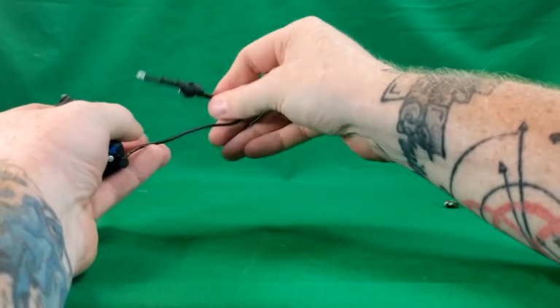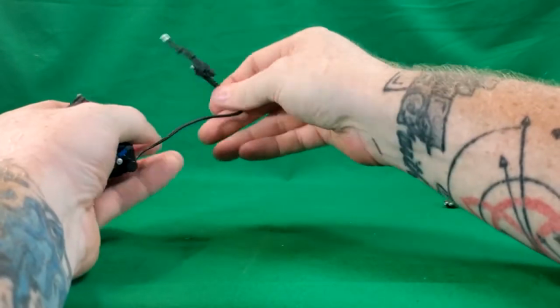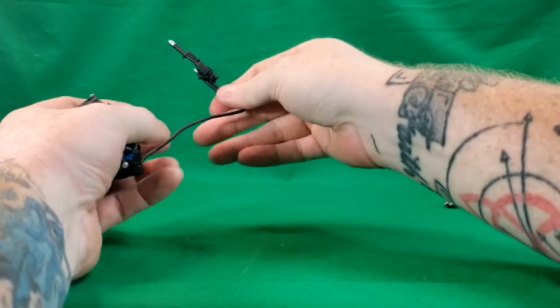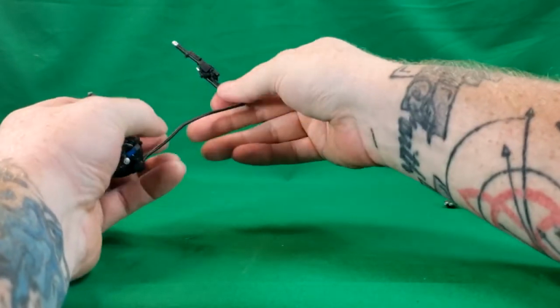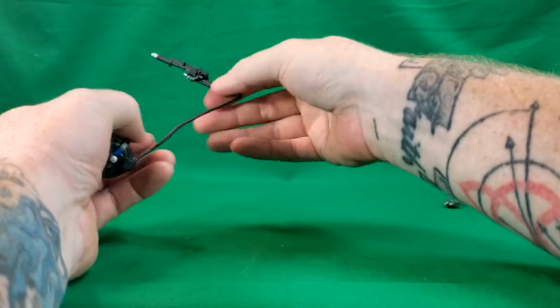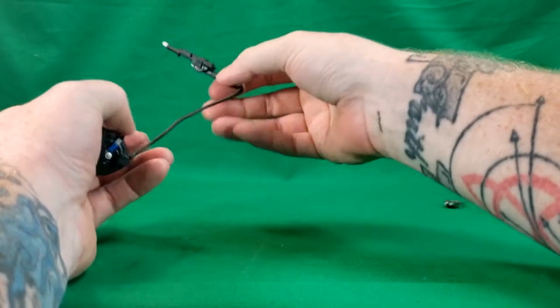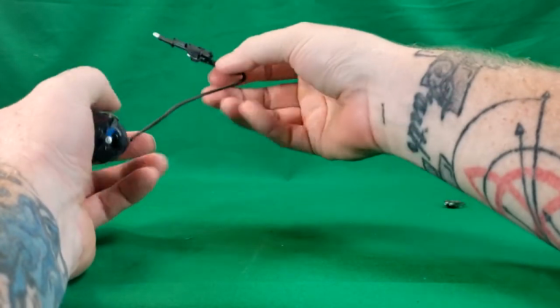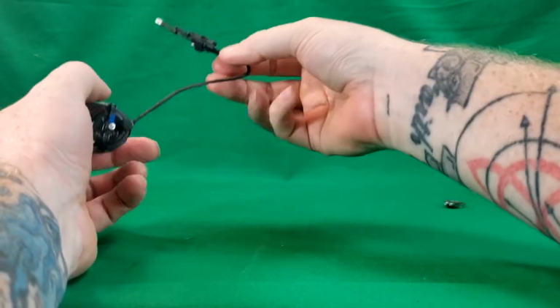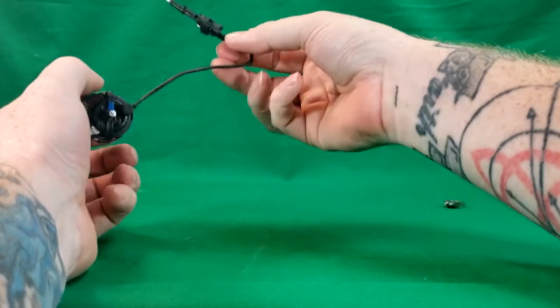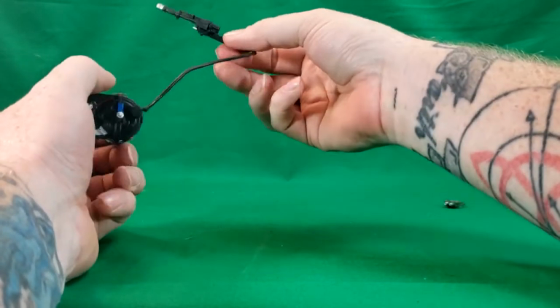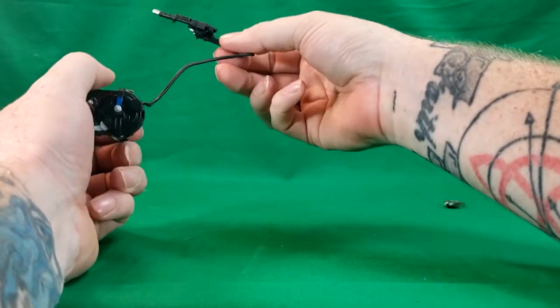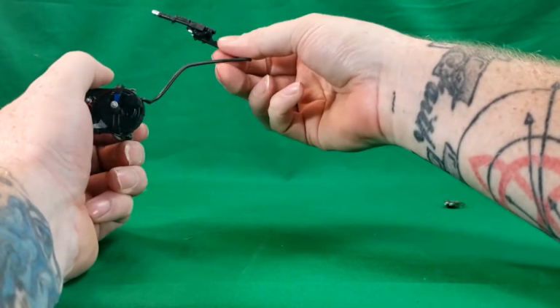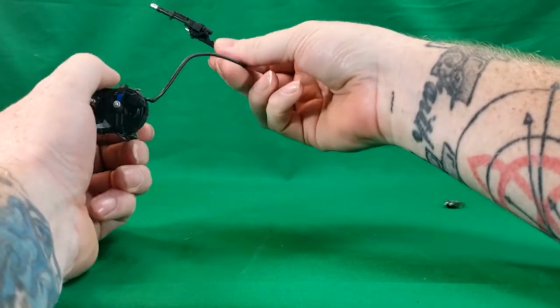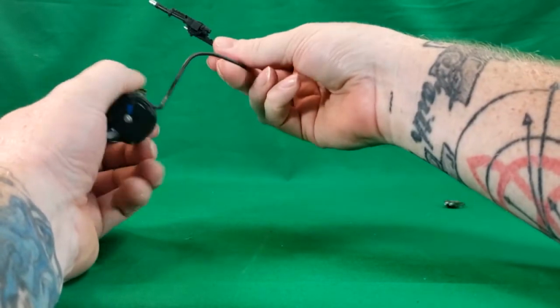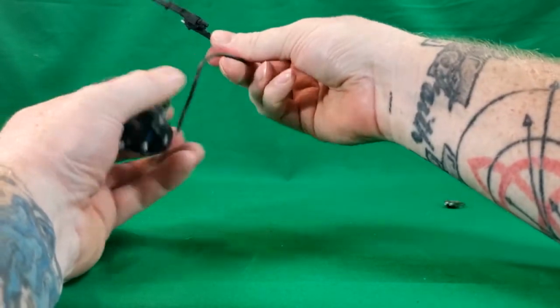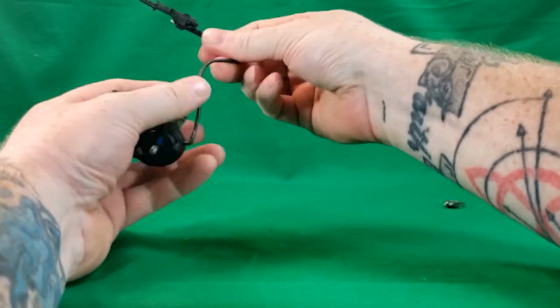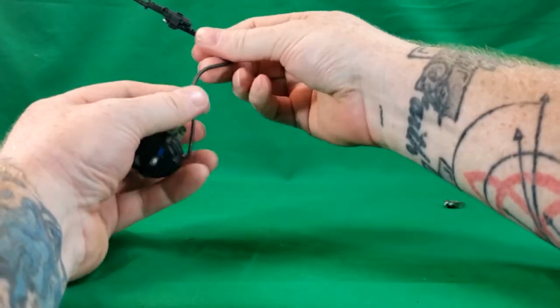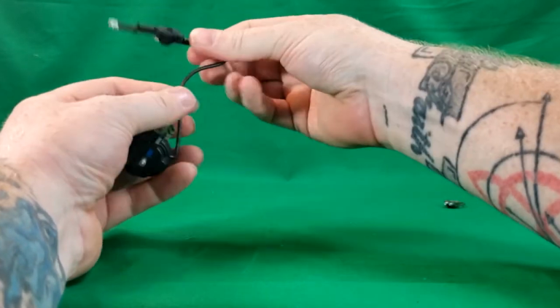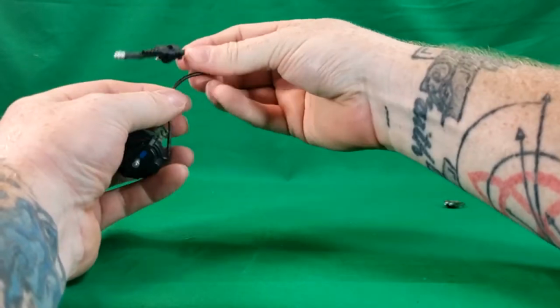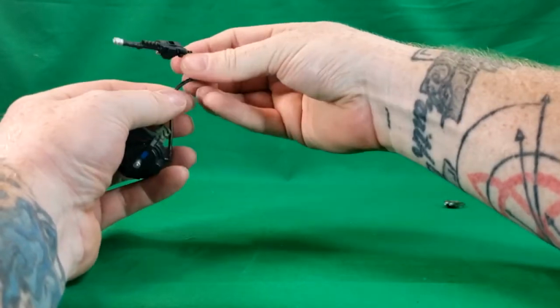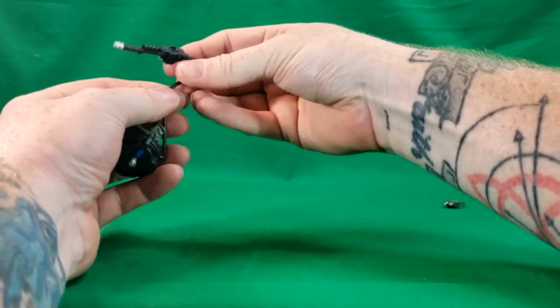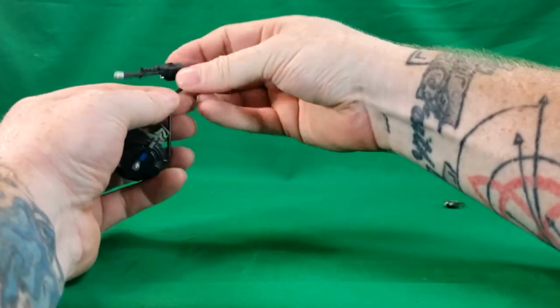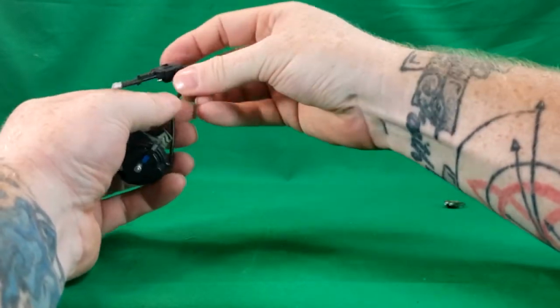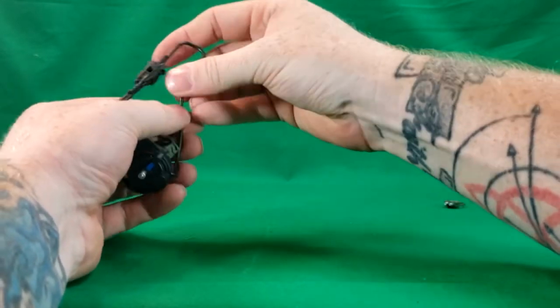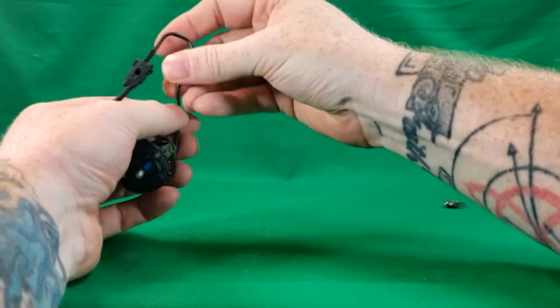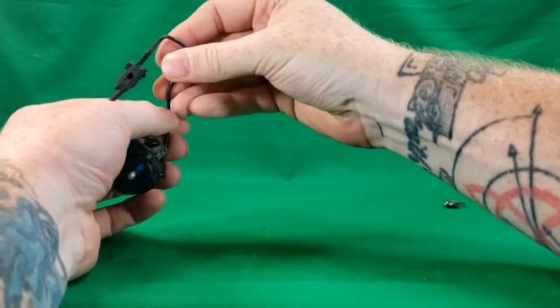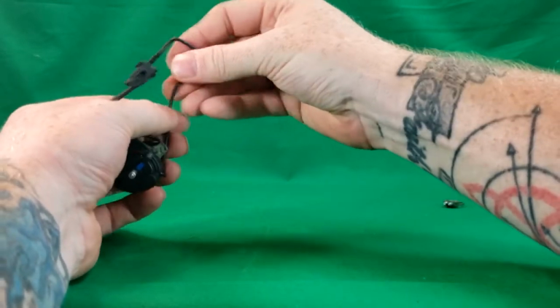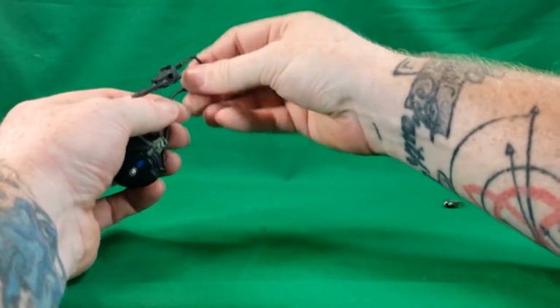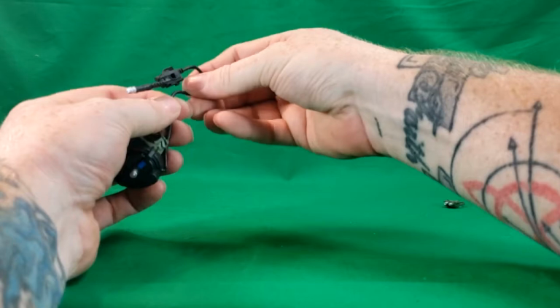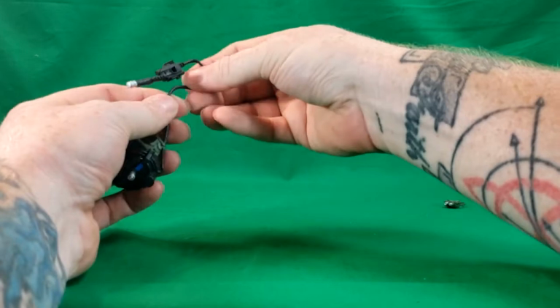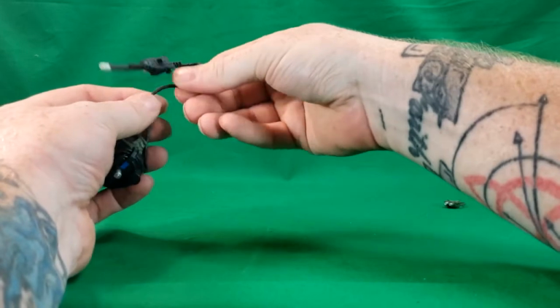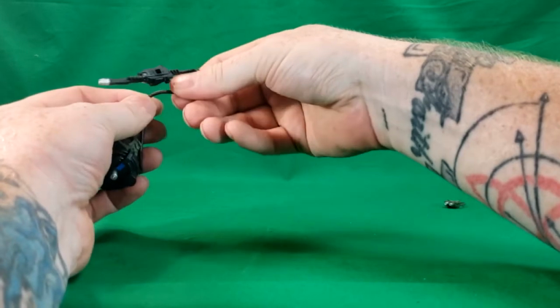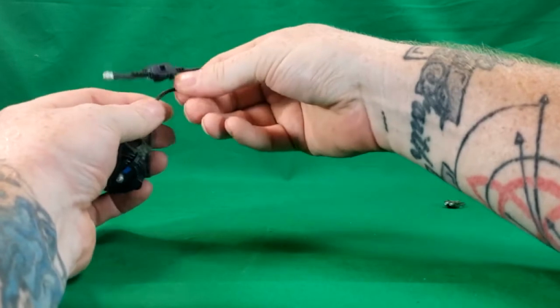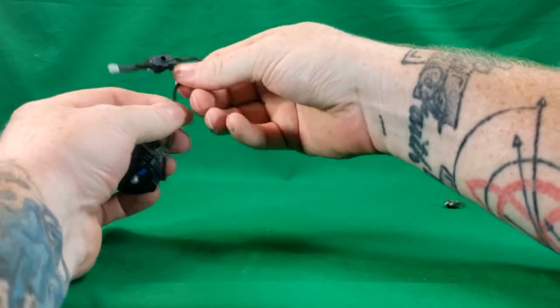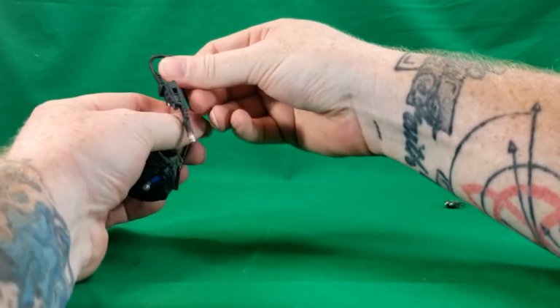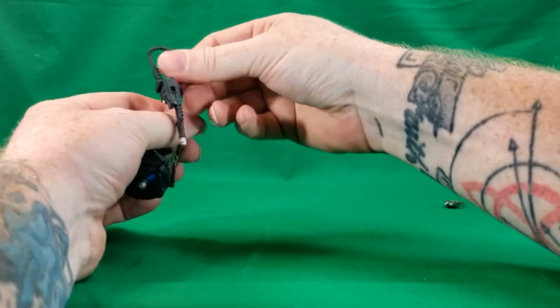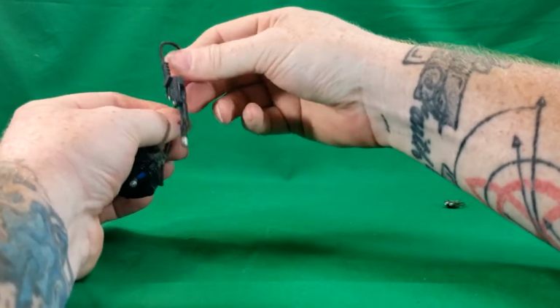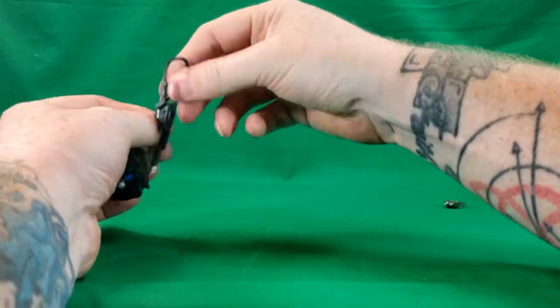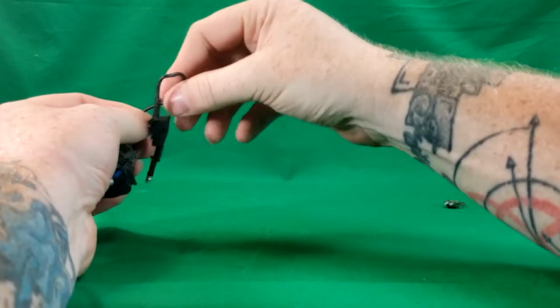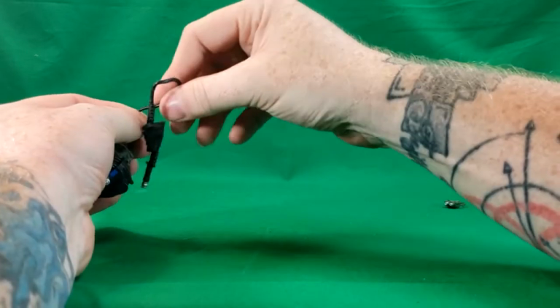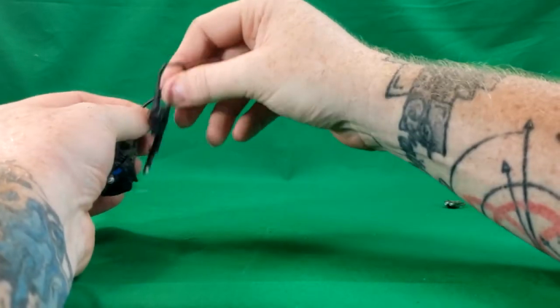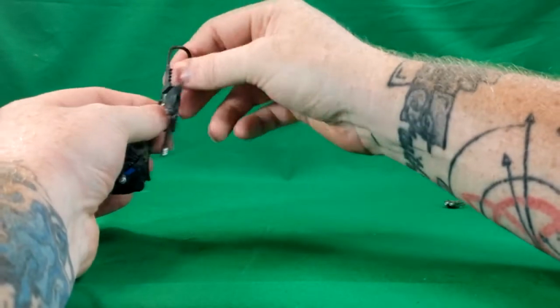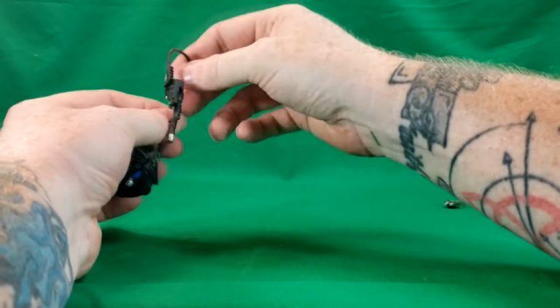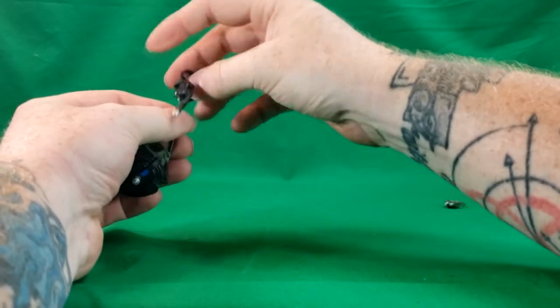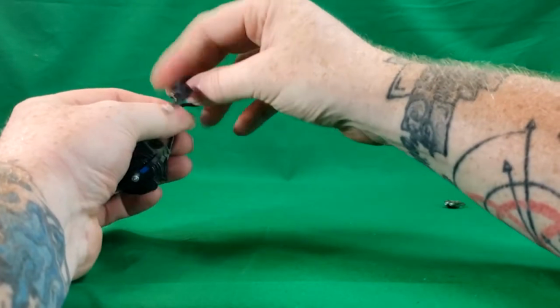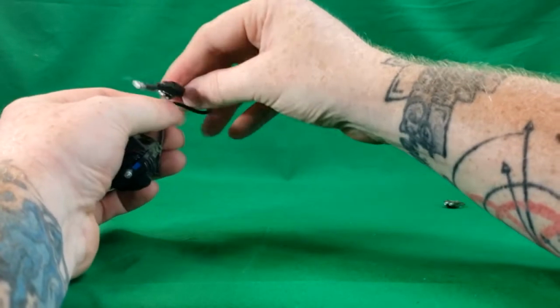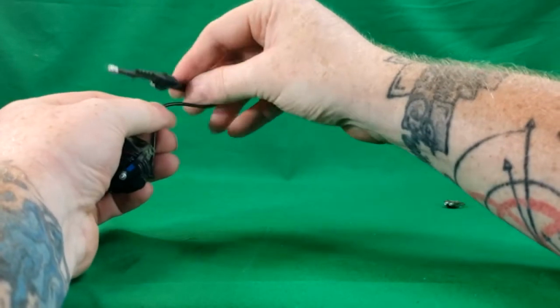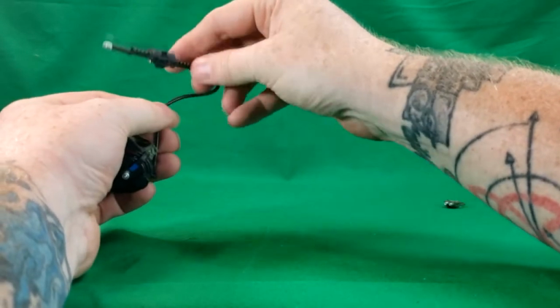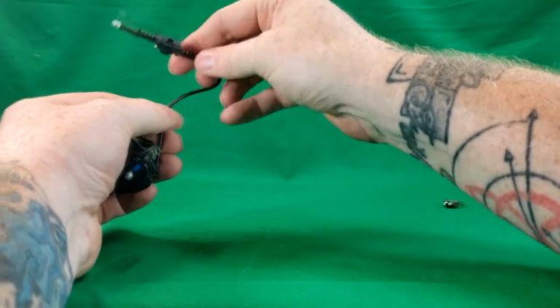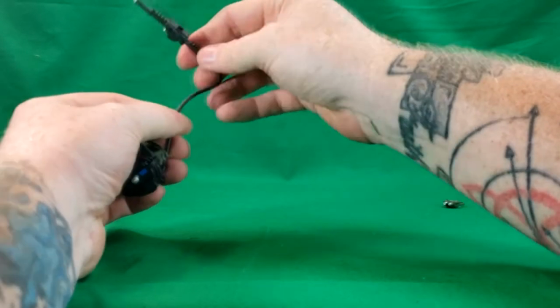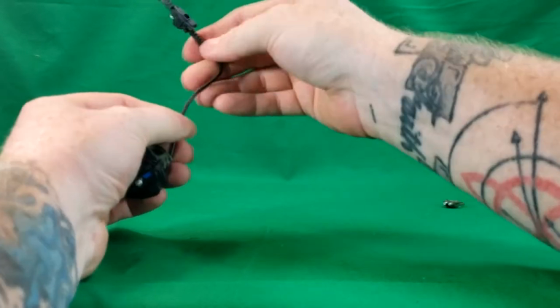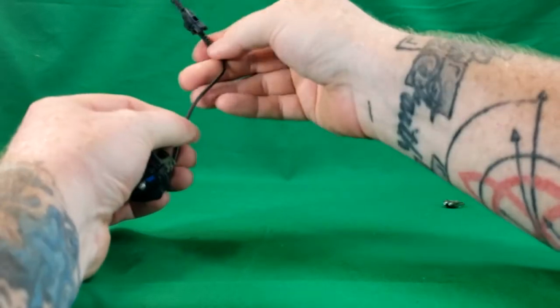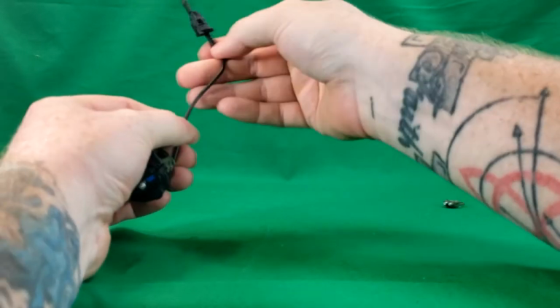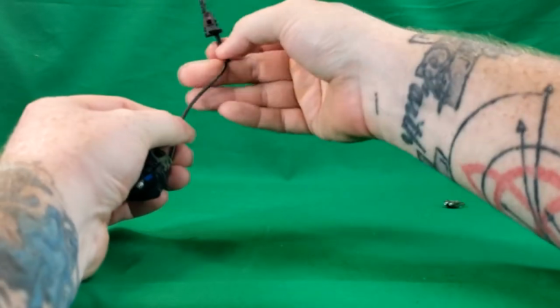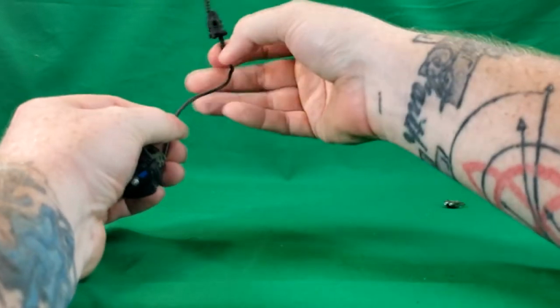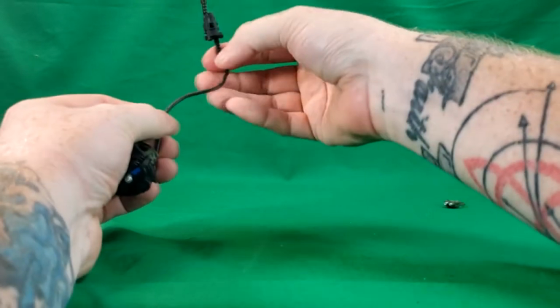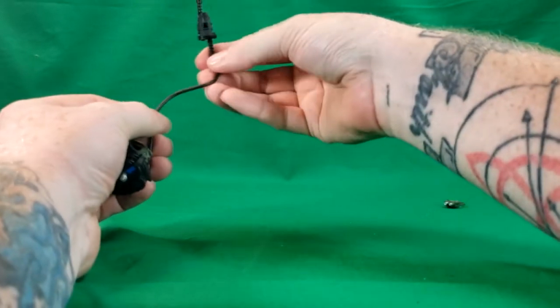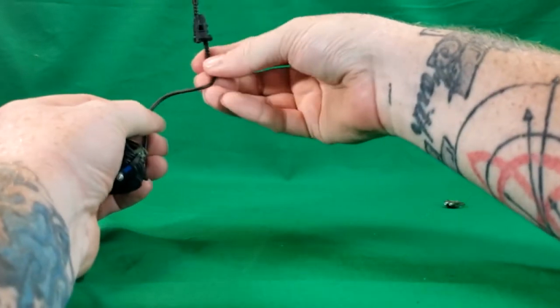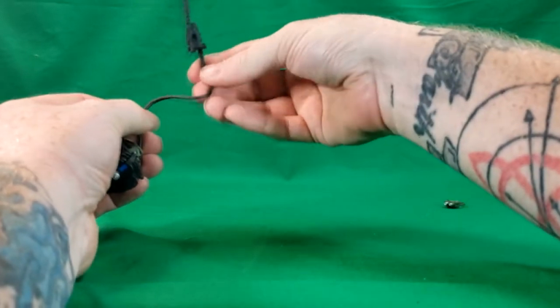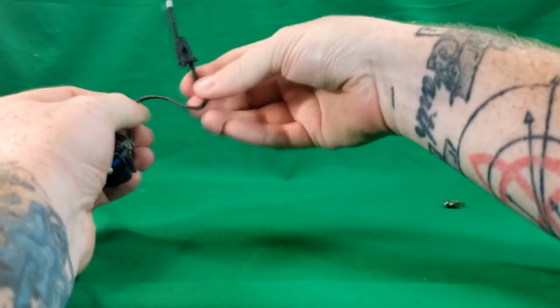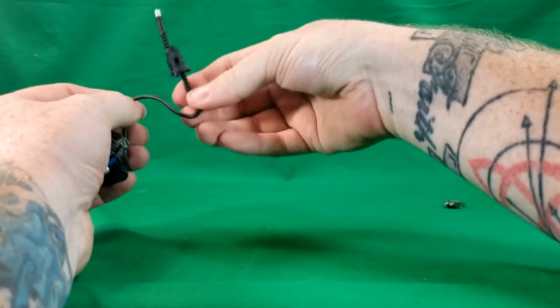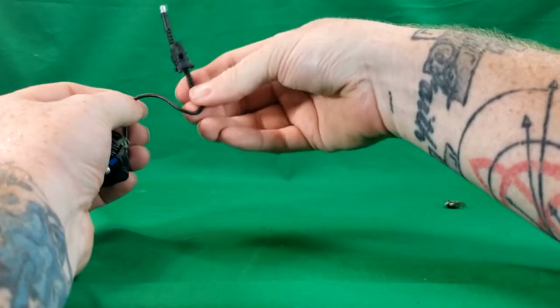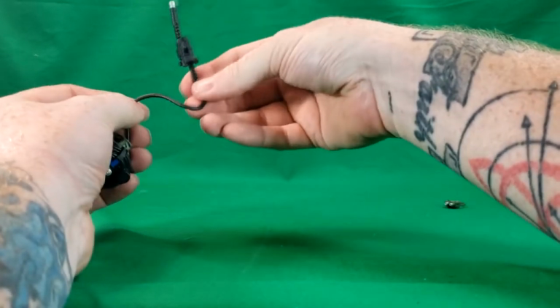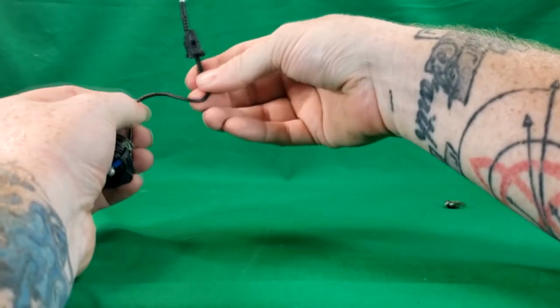The hose for the proton wand is a softer, flexible plastic. However, my concern is that it will become brittle over time and eventually break.